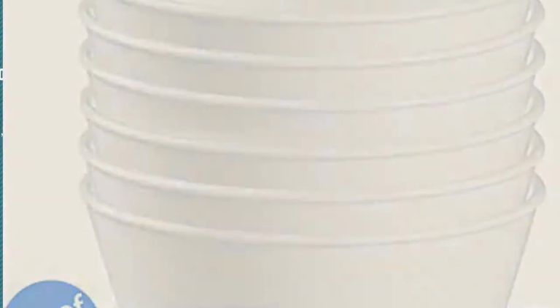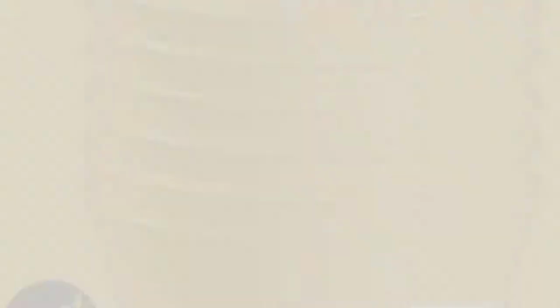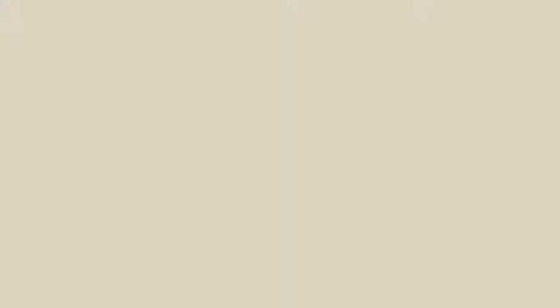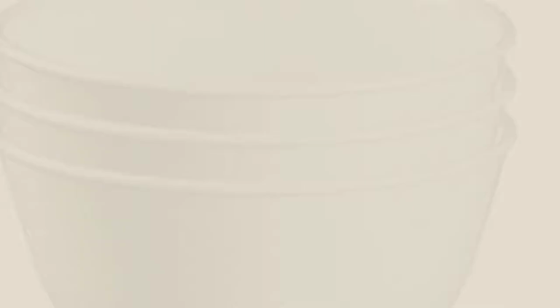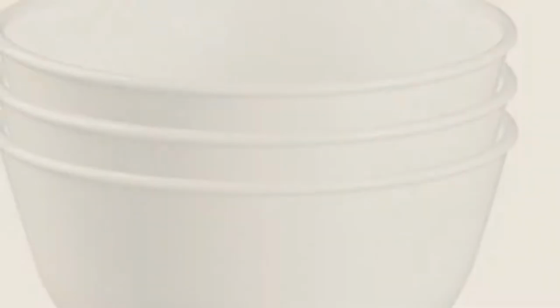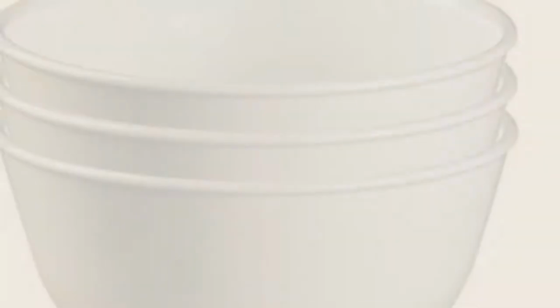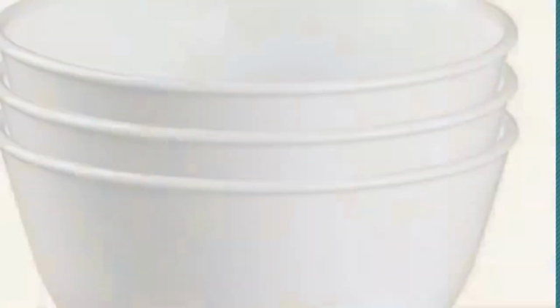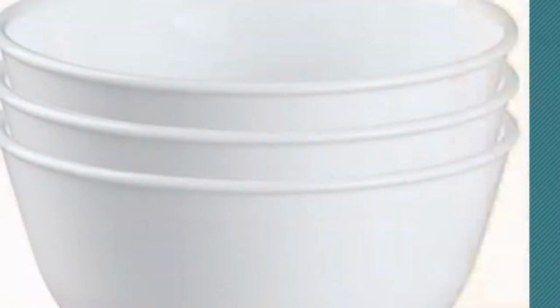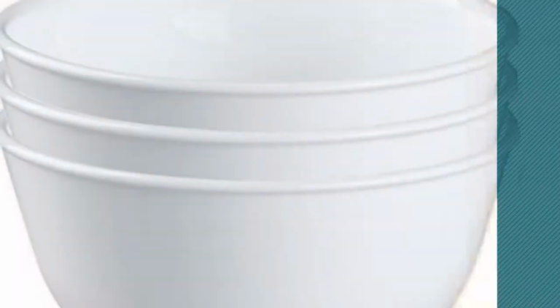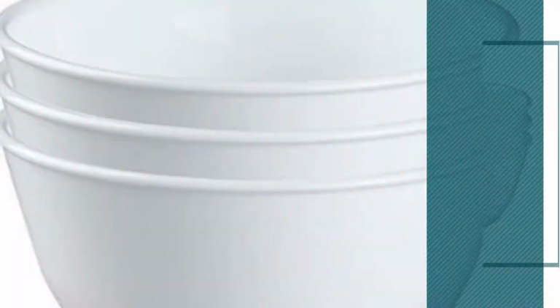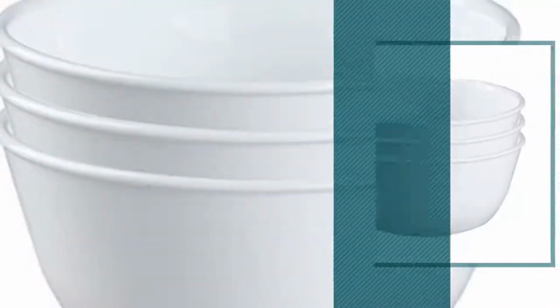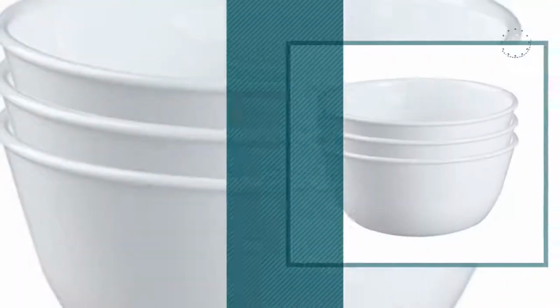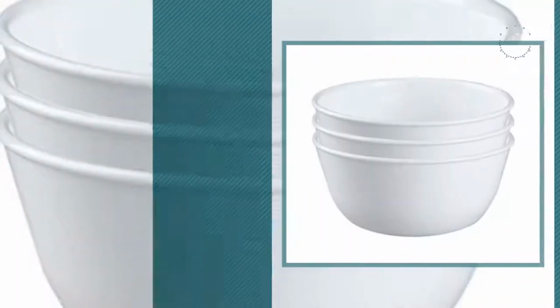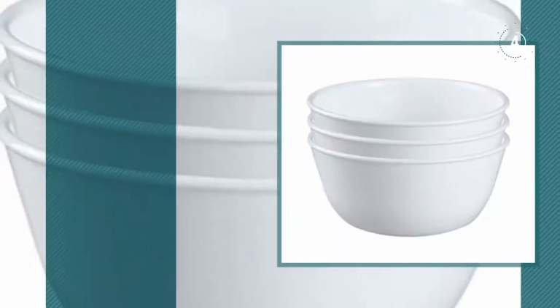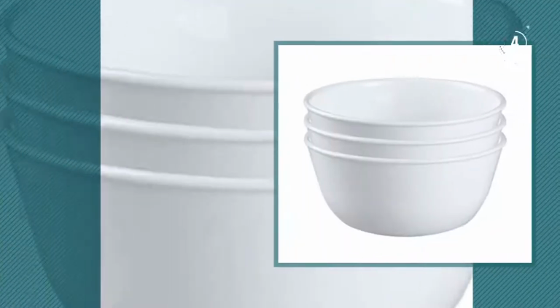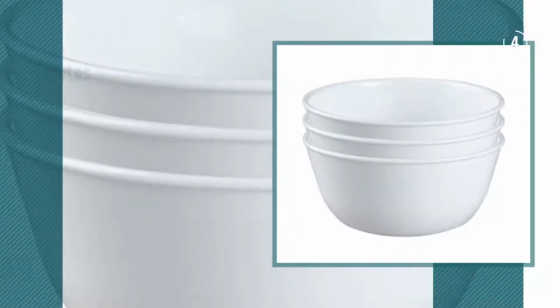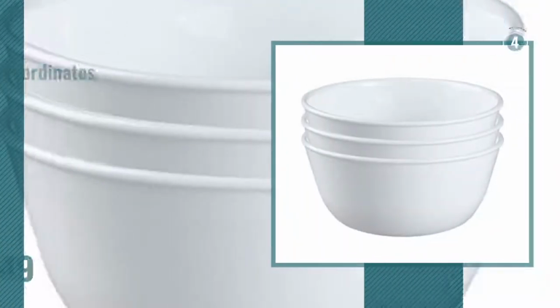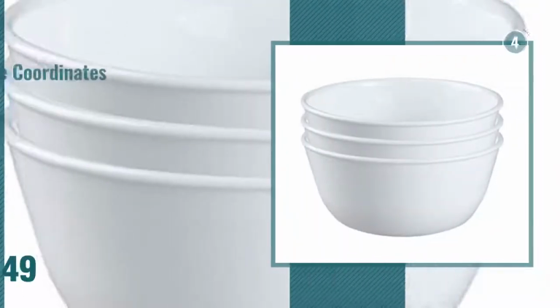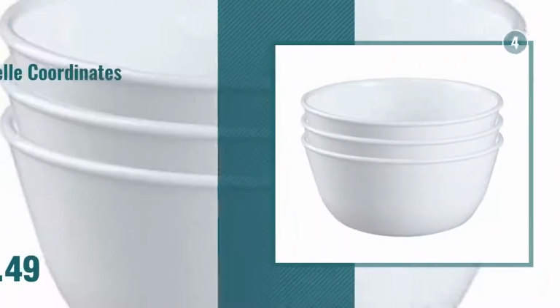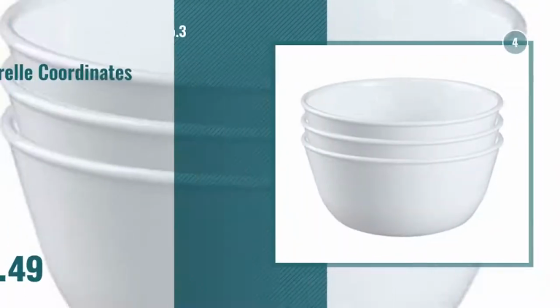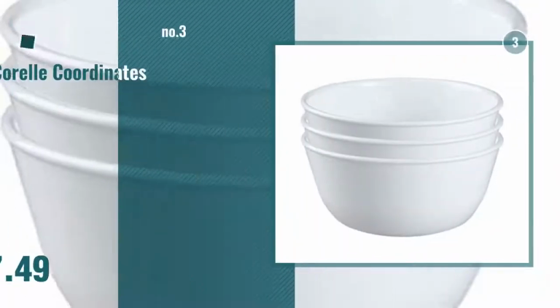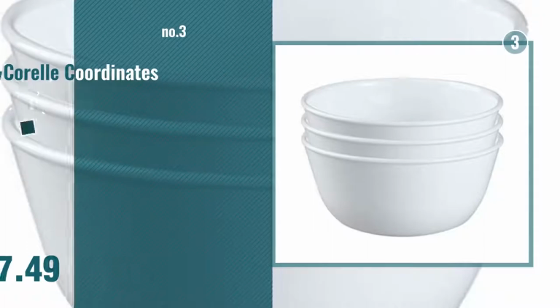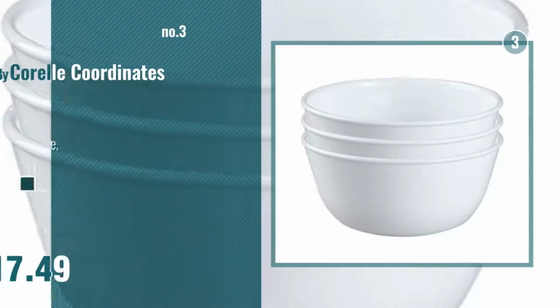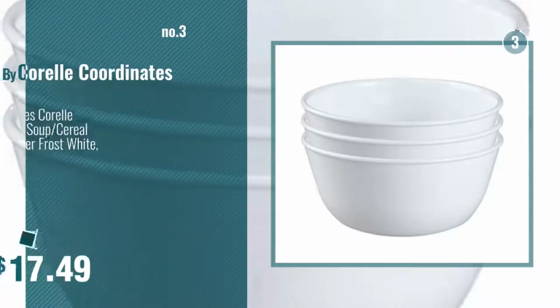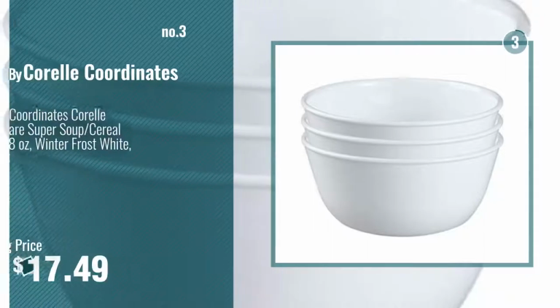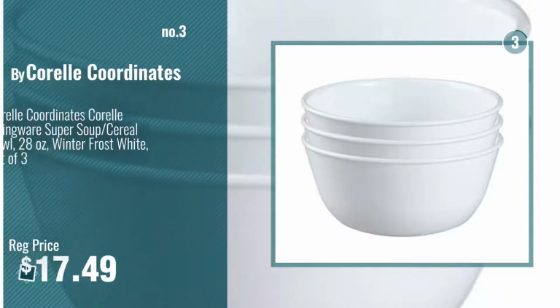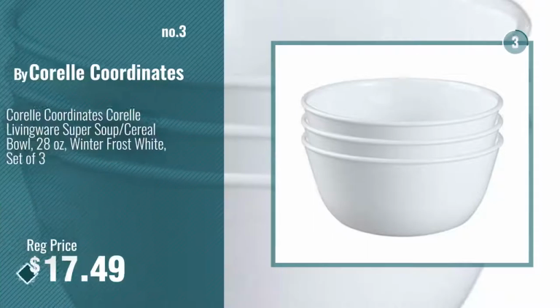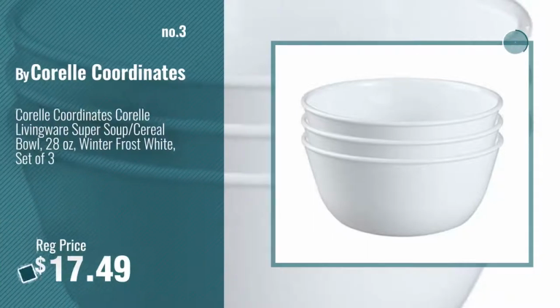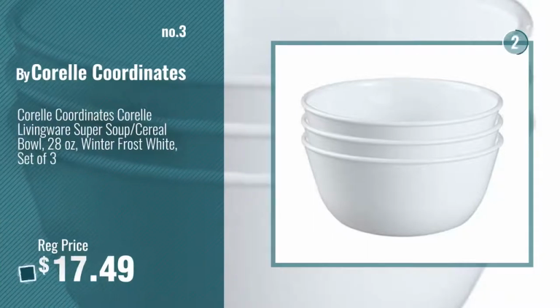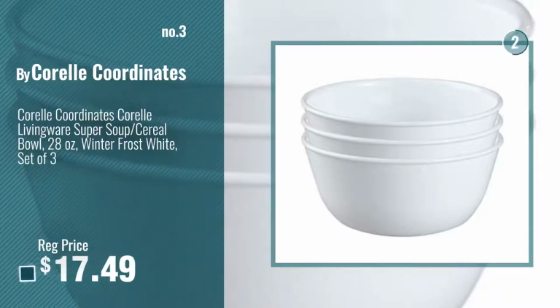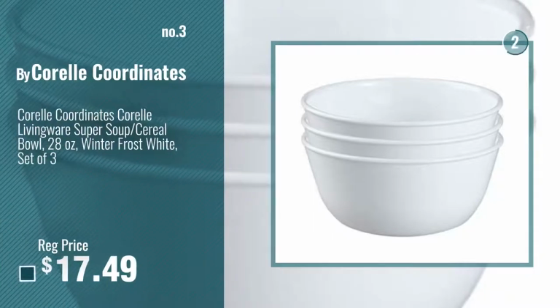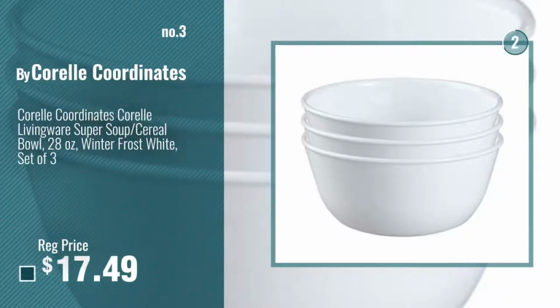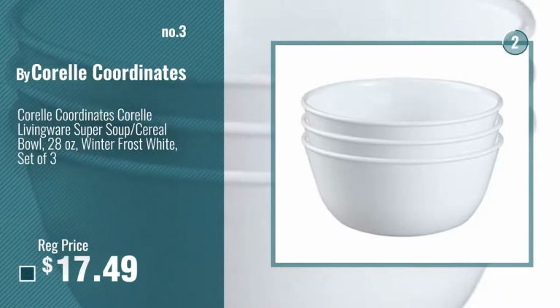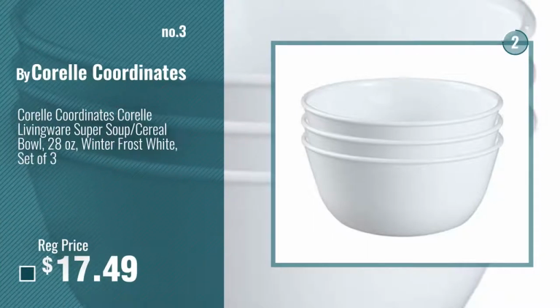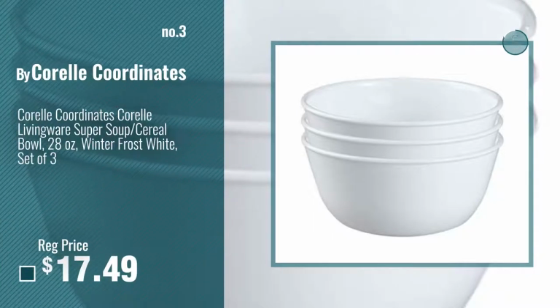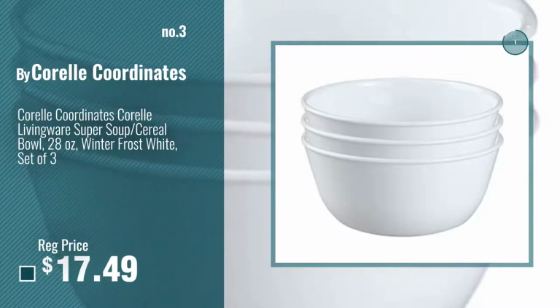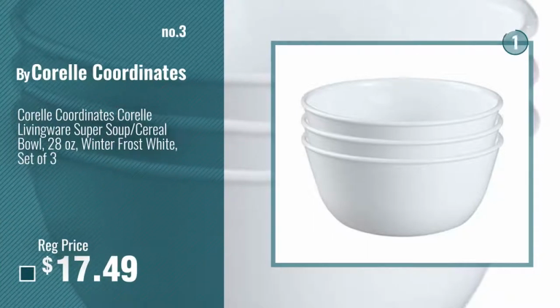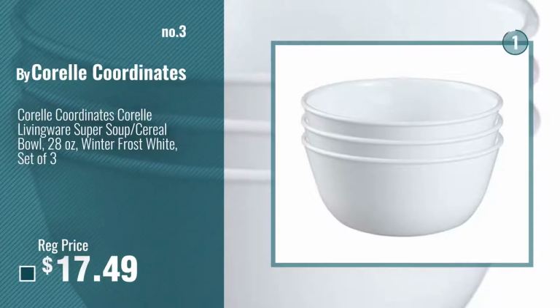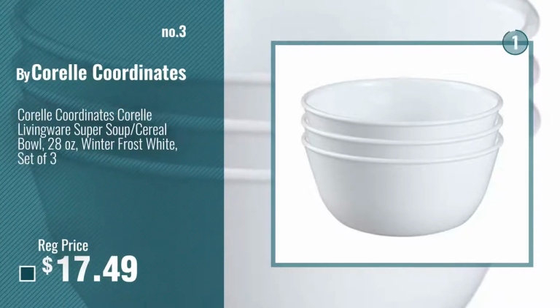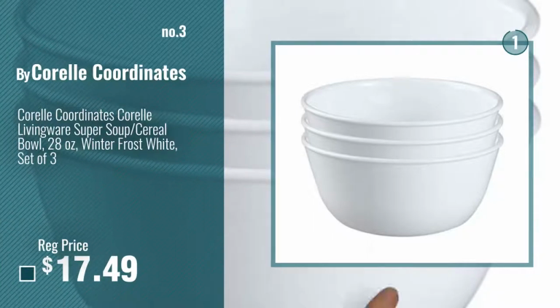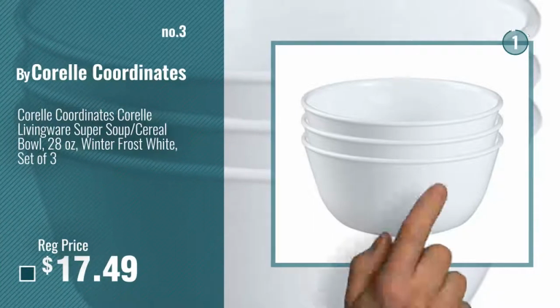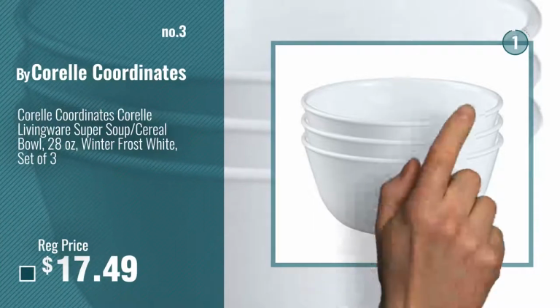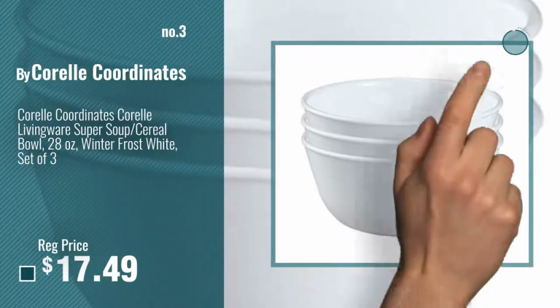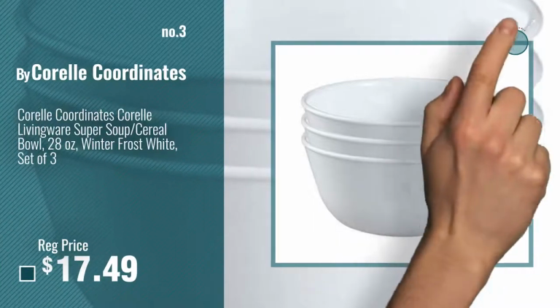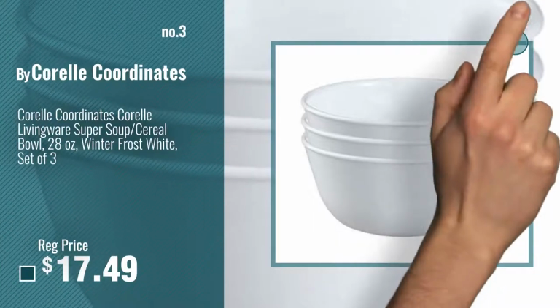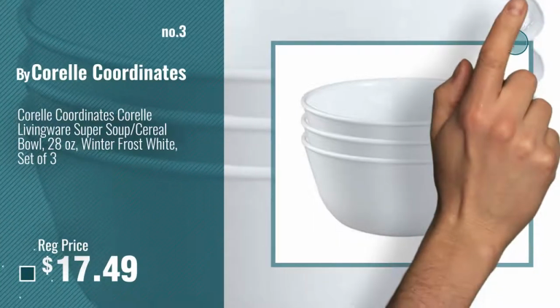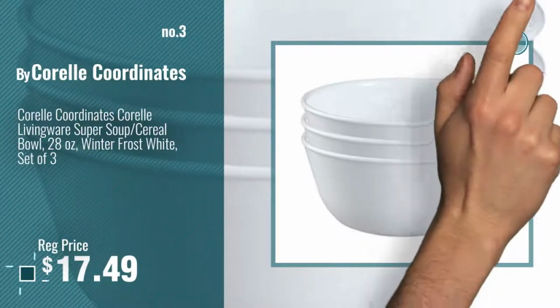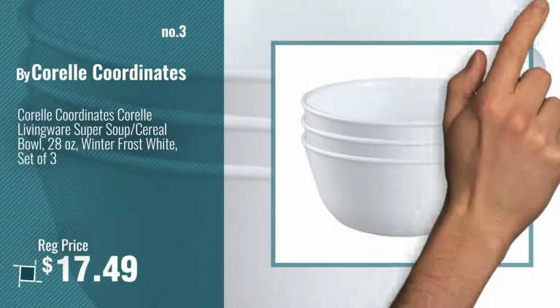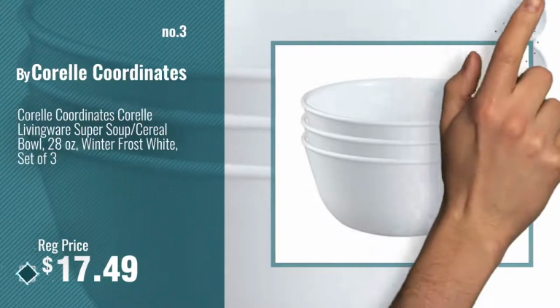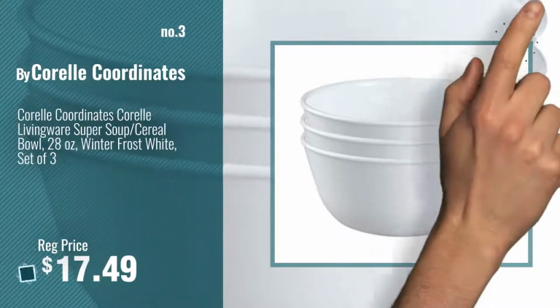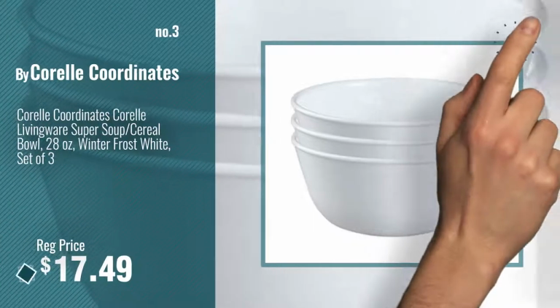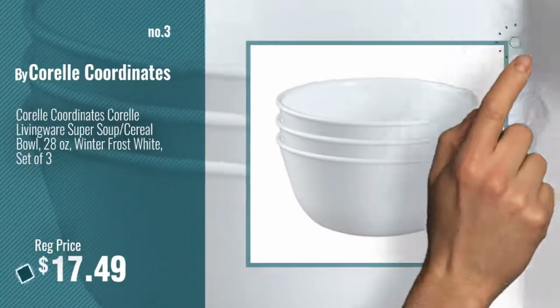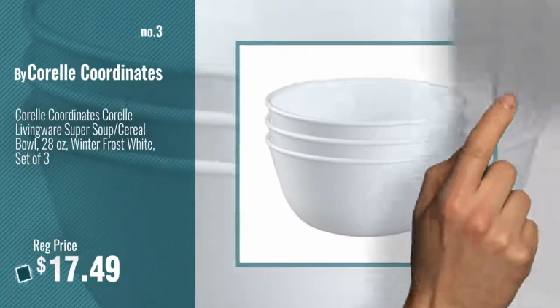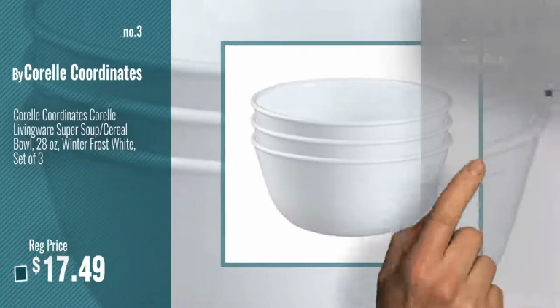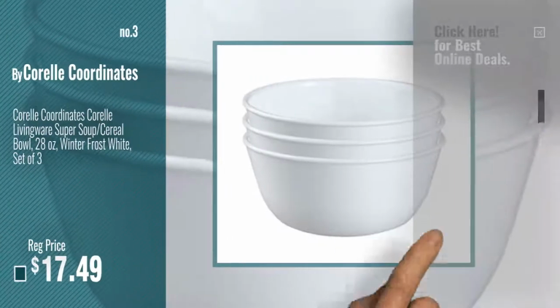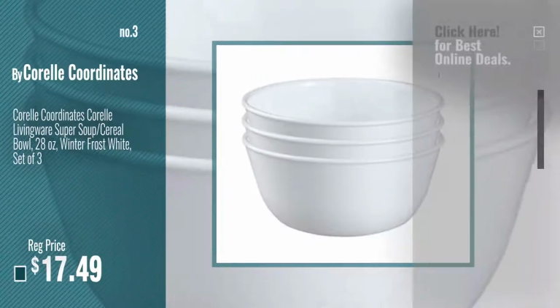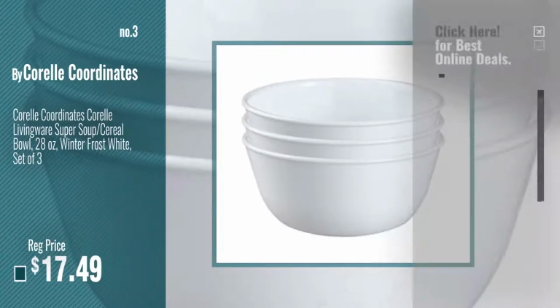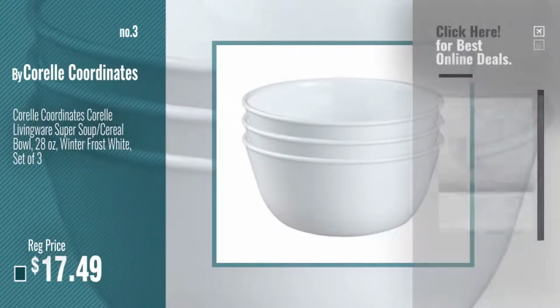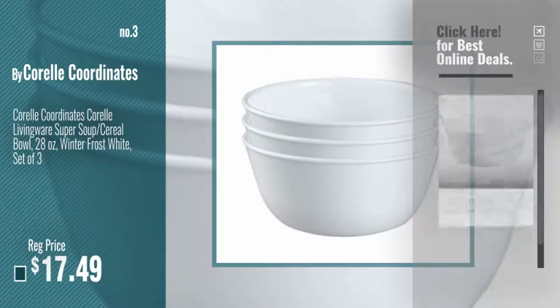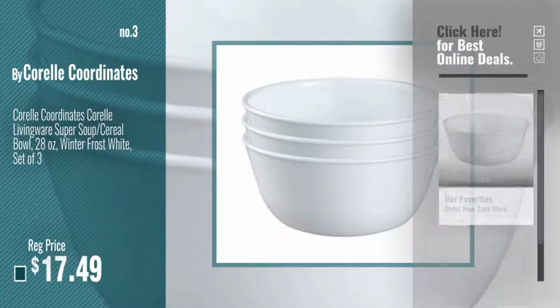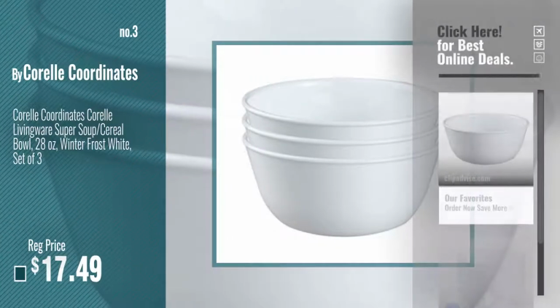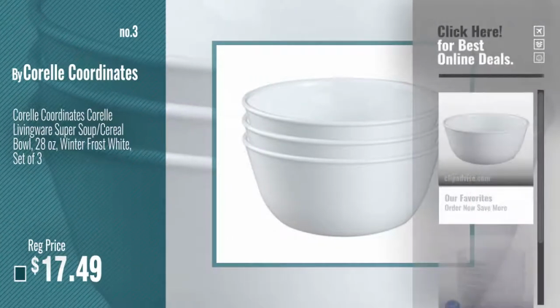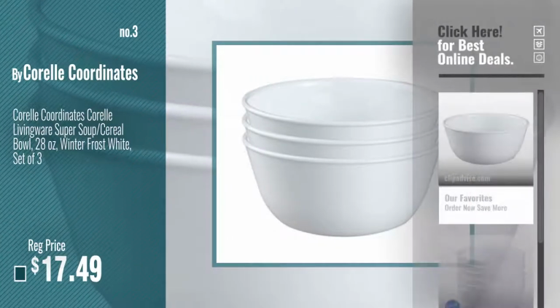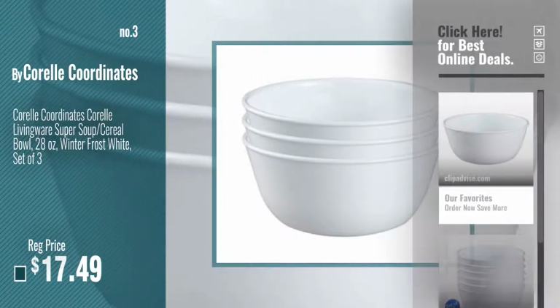Number 3. For more info and real-time deals, just click this circle and get your favorites.